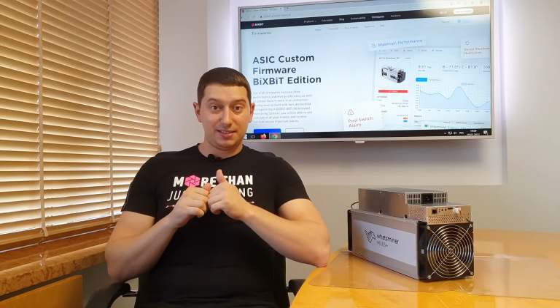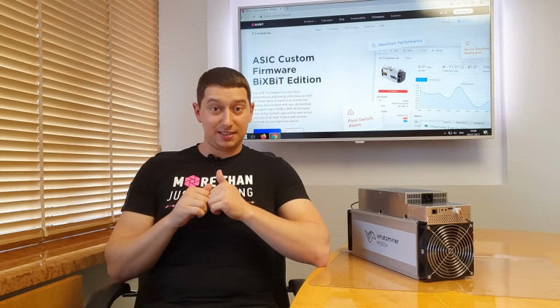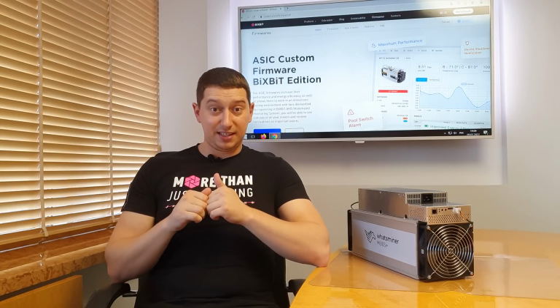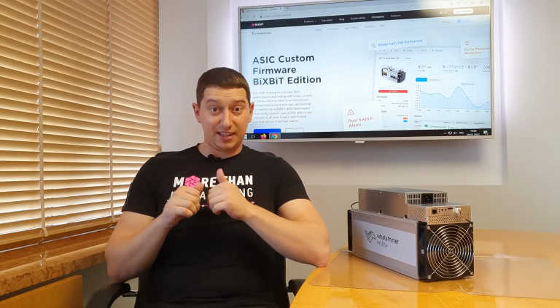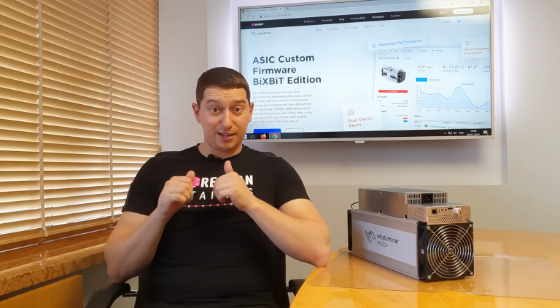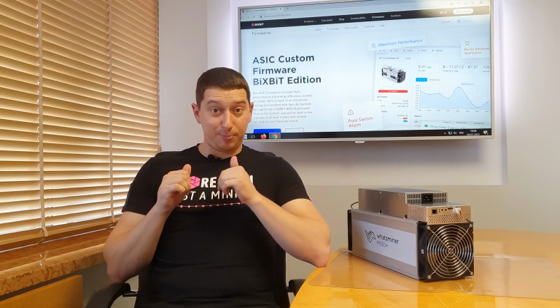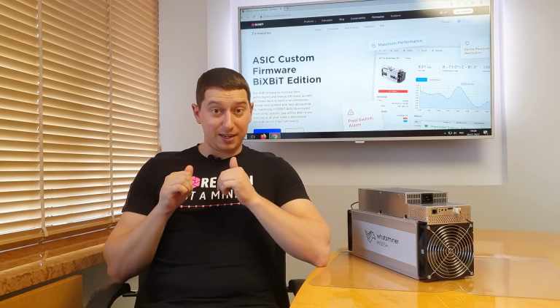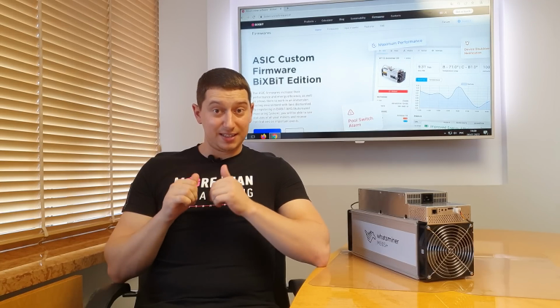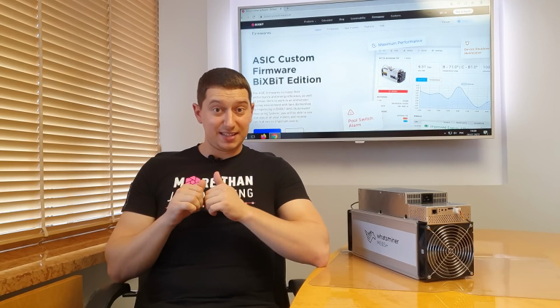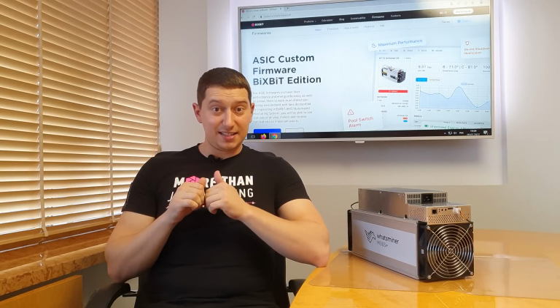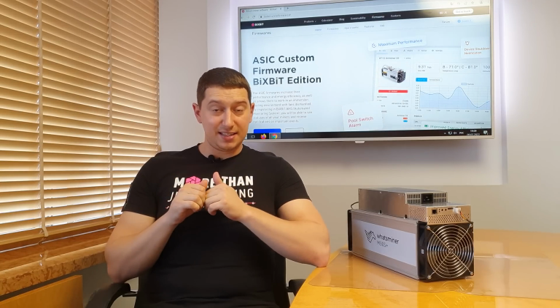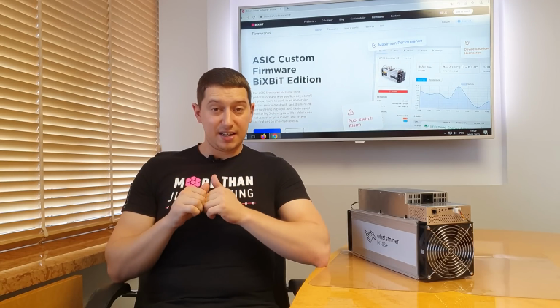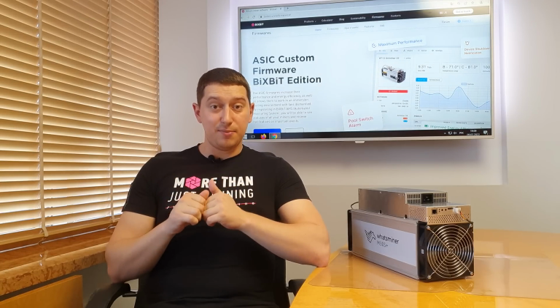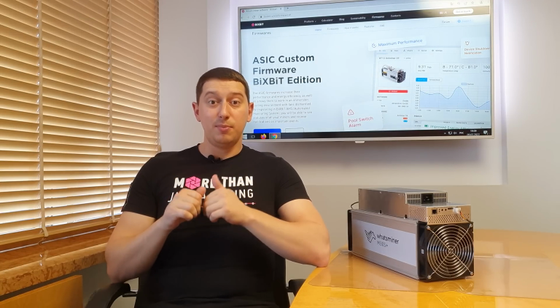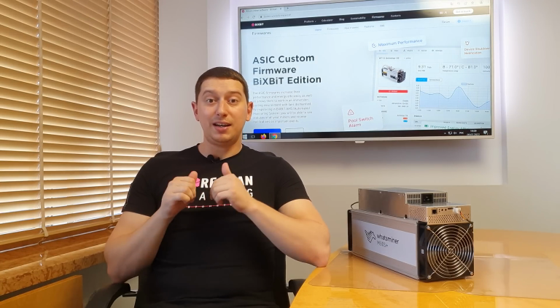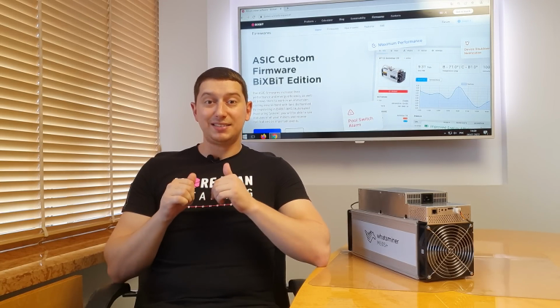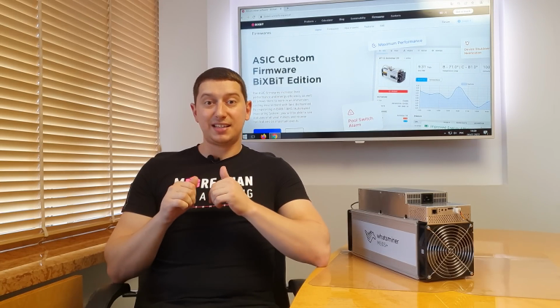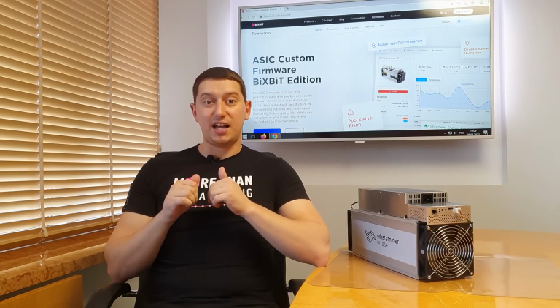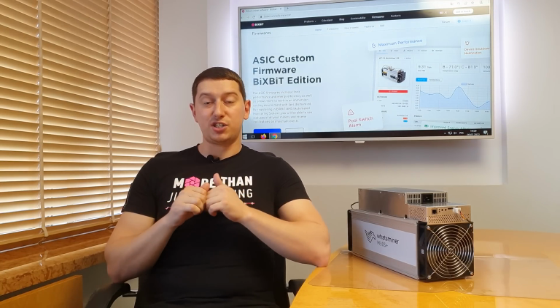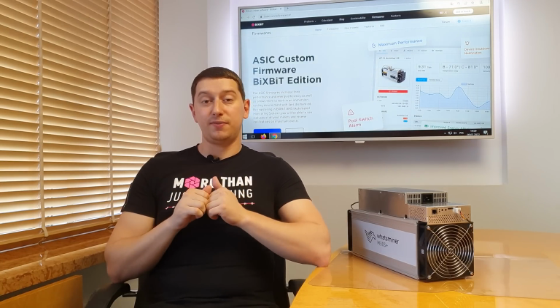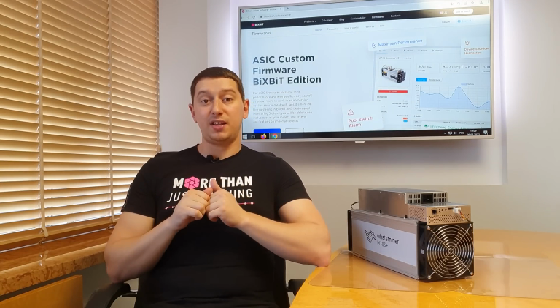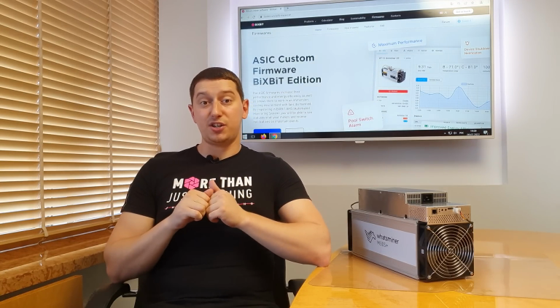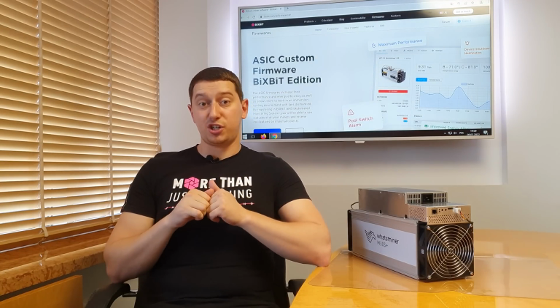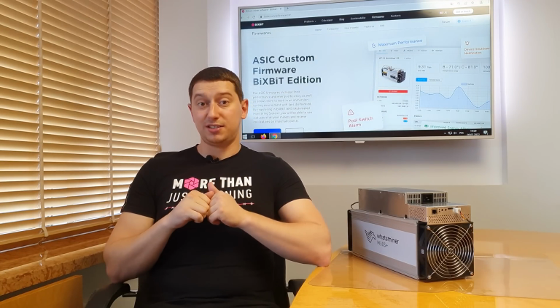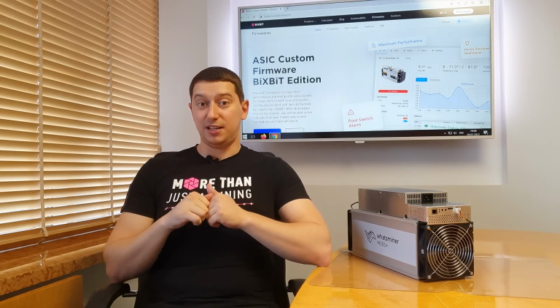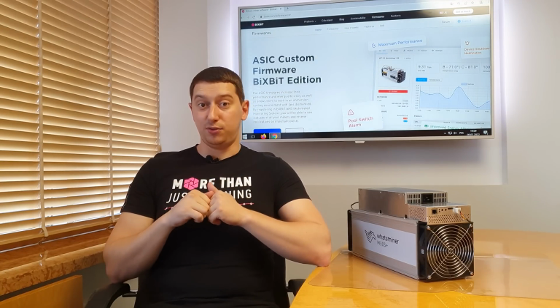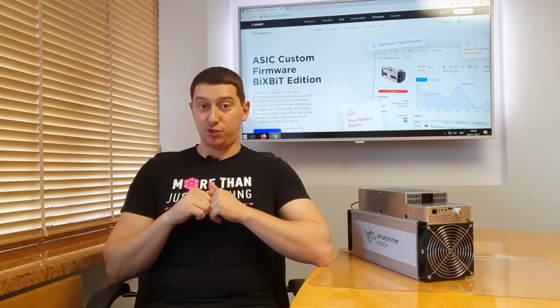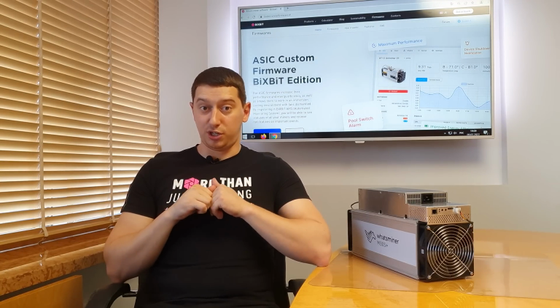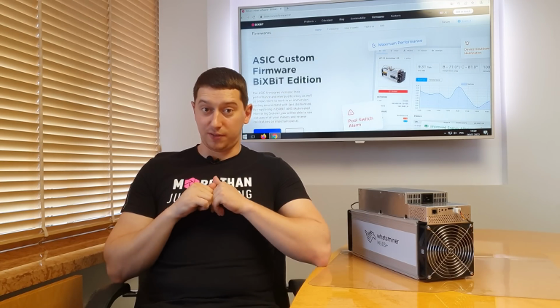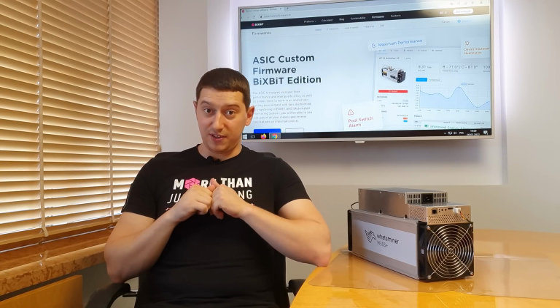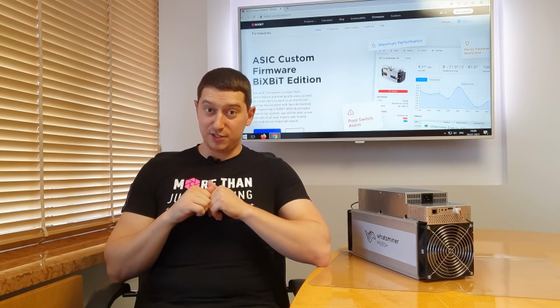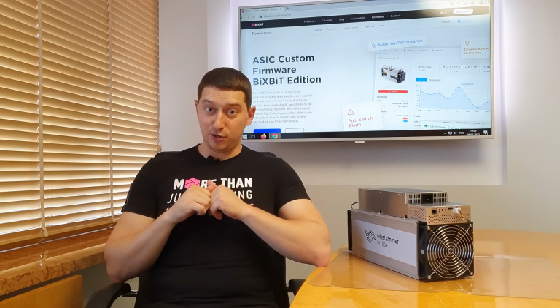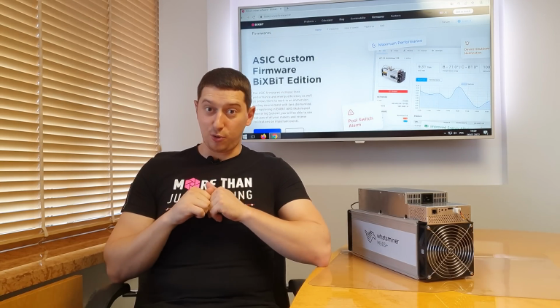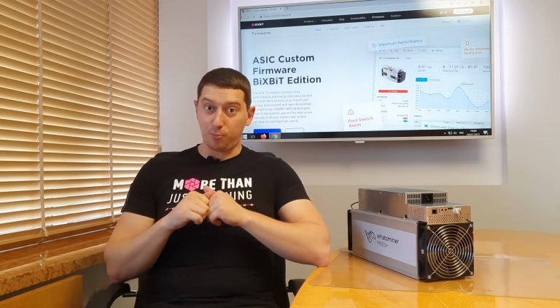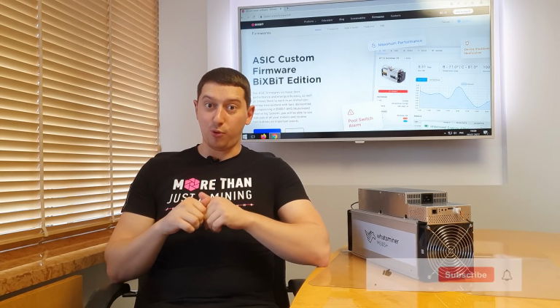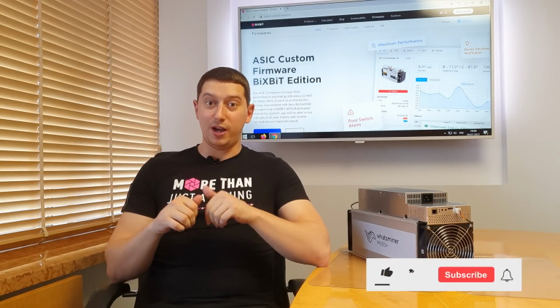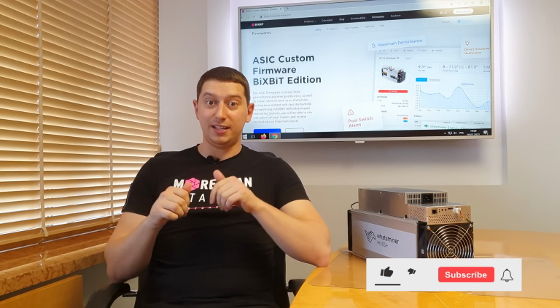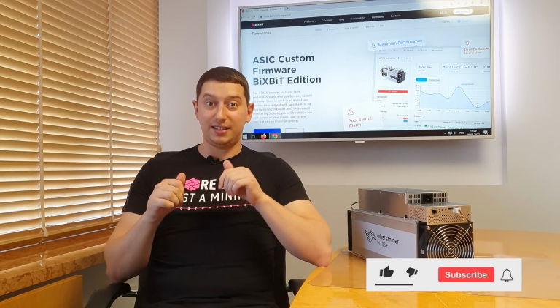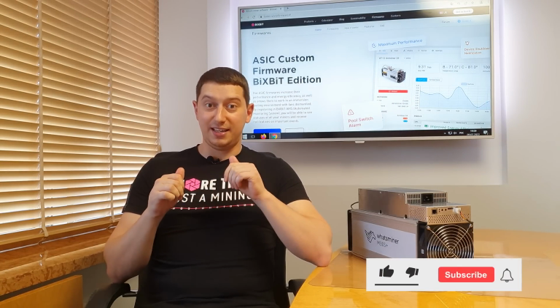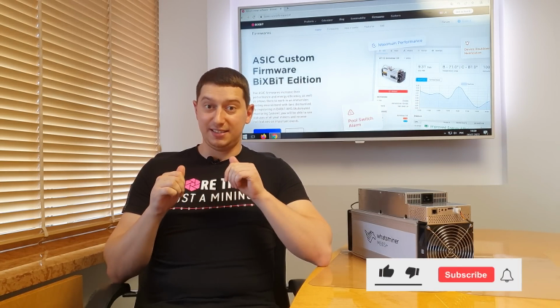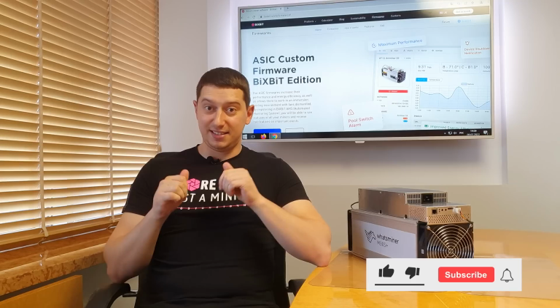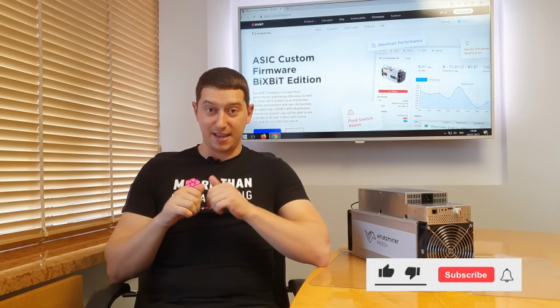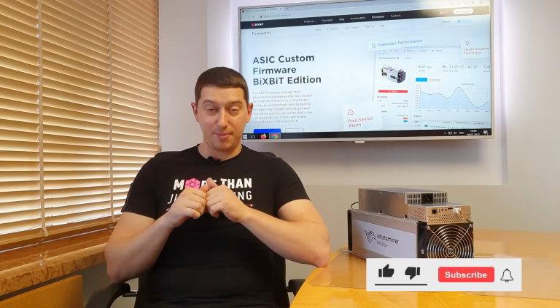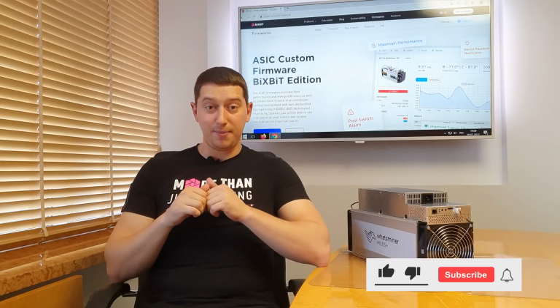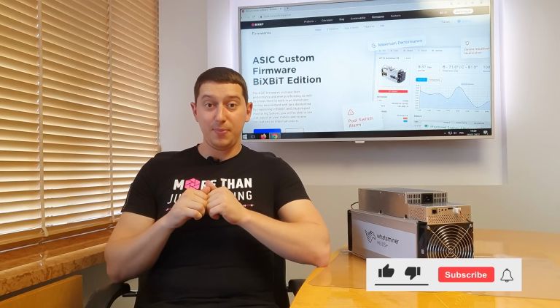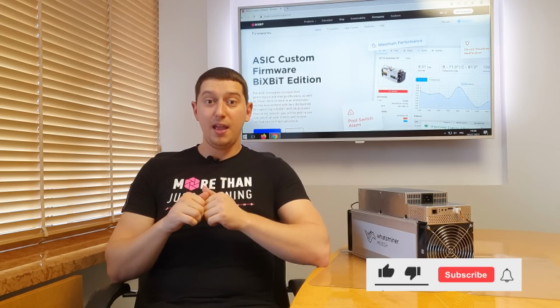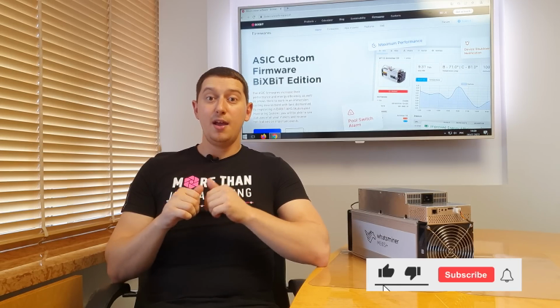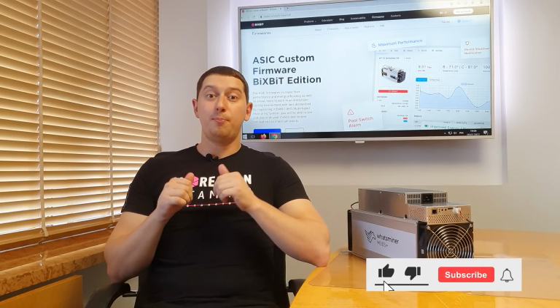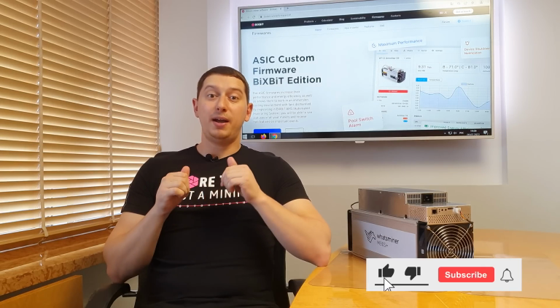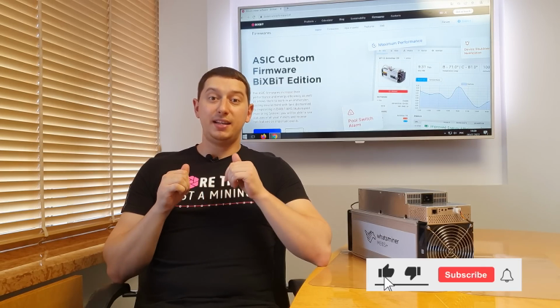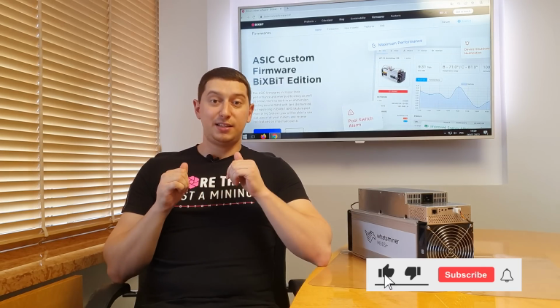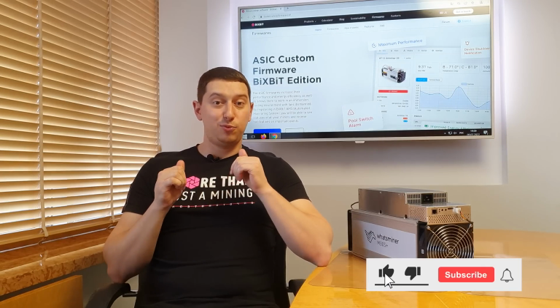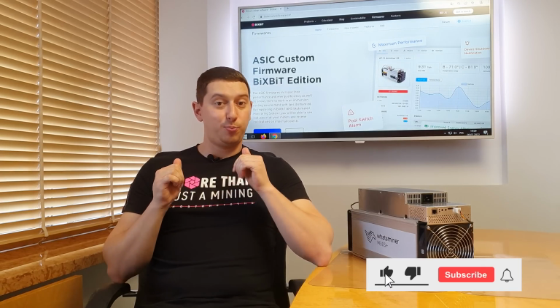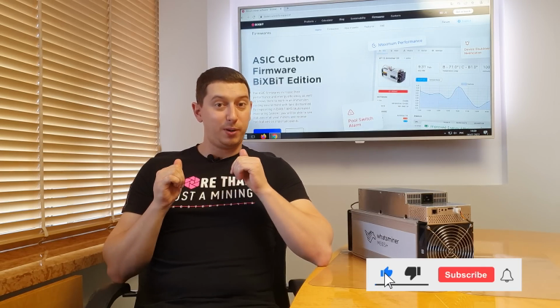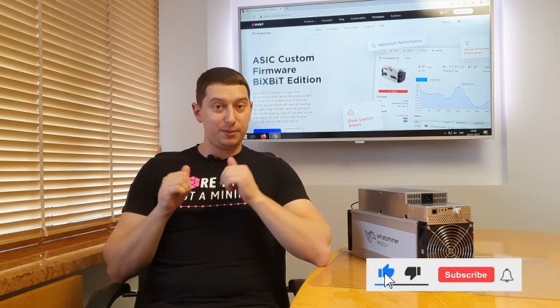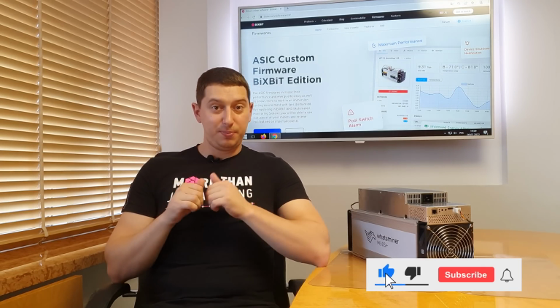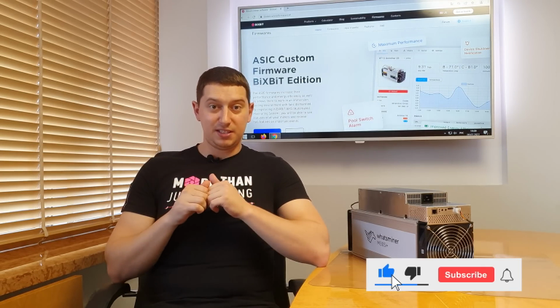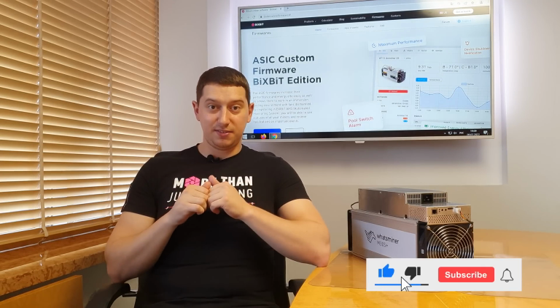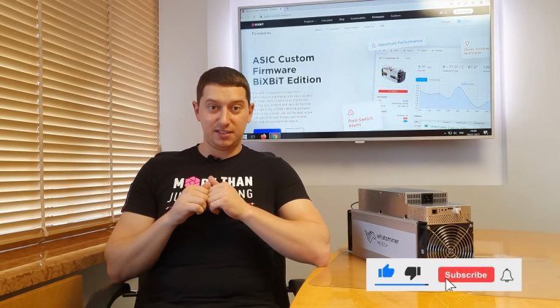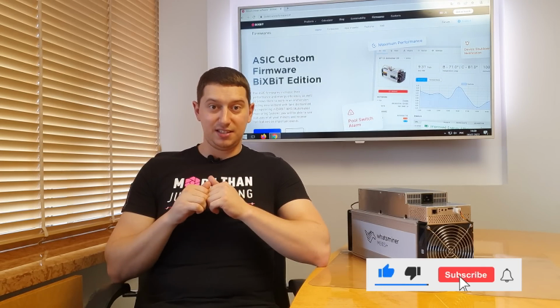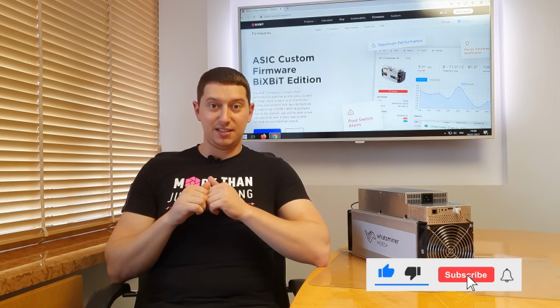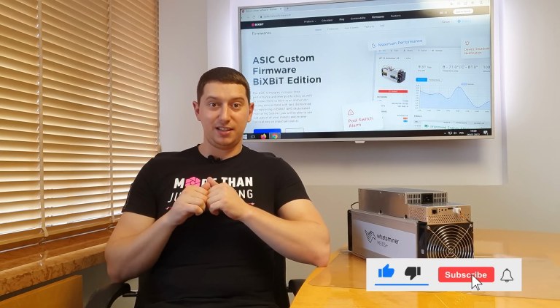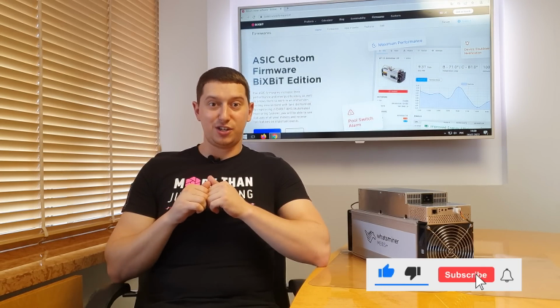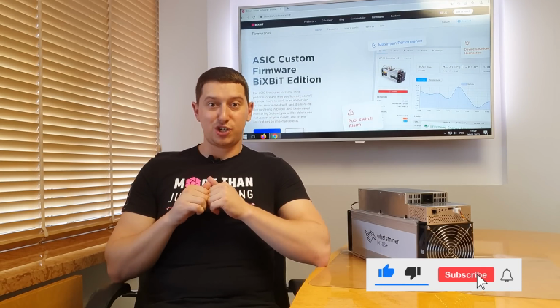How to achieve such results? We'll tell you in our next videos on this topic, so subscribe to our channel and don't miss it.